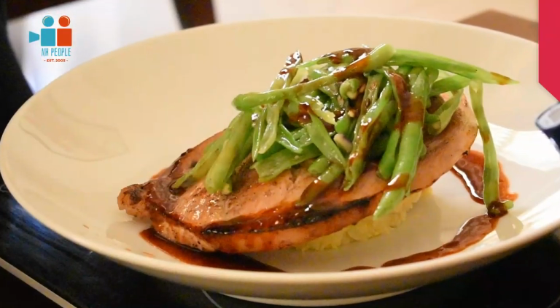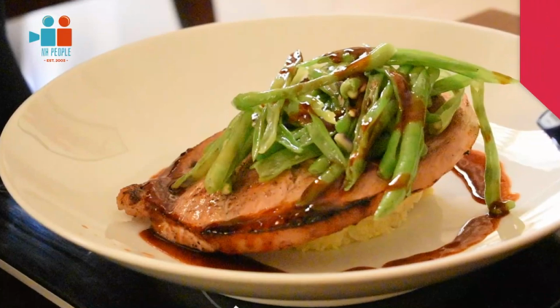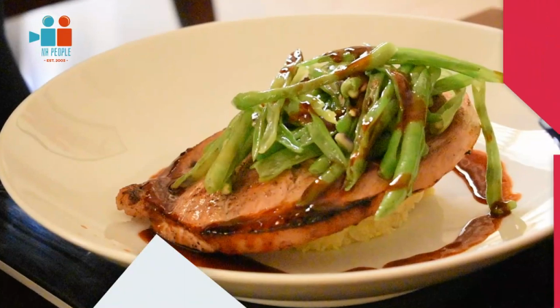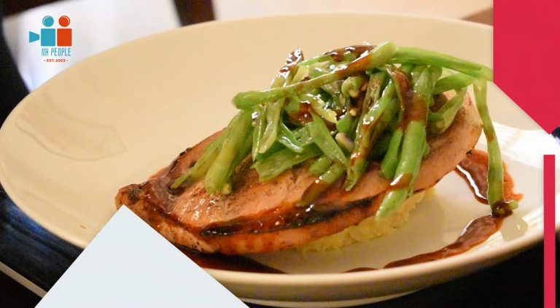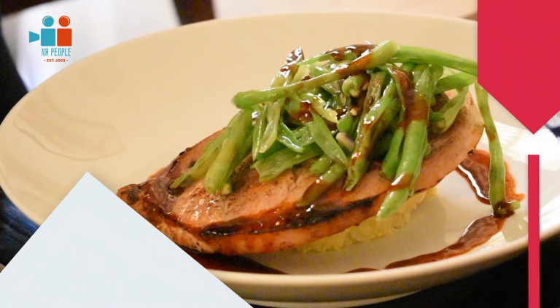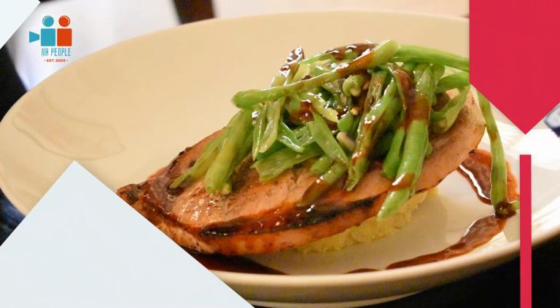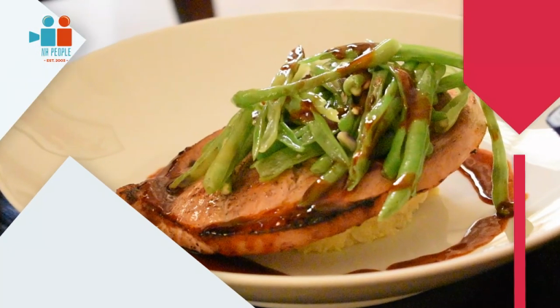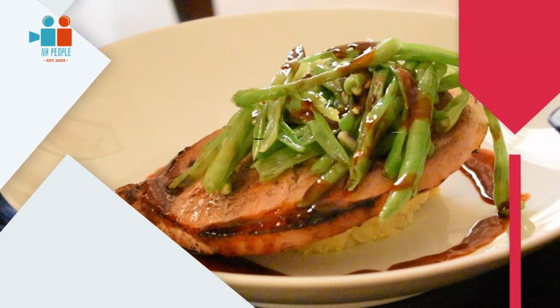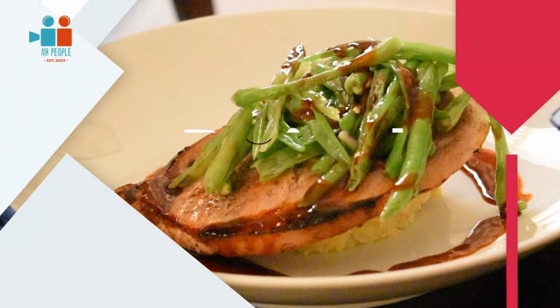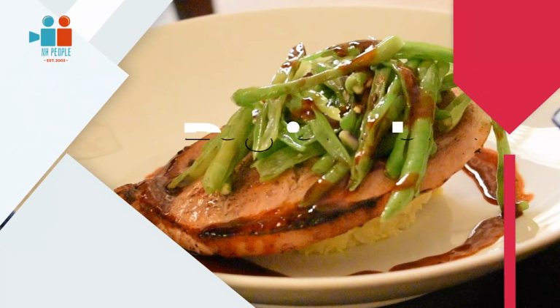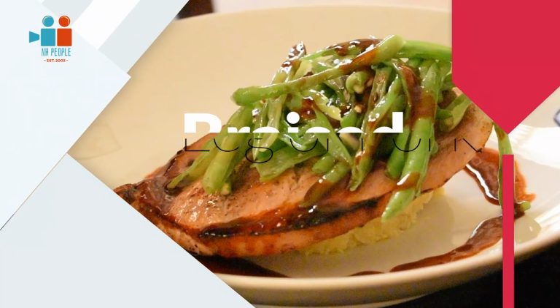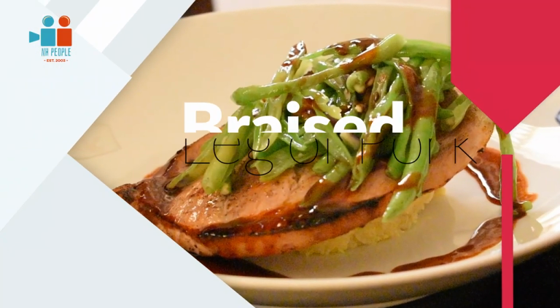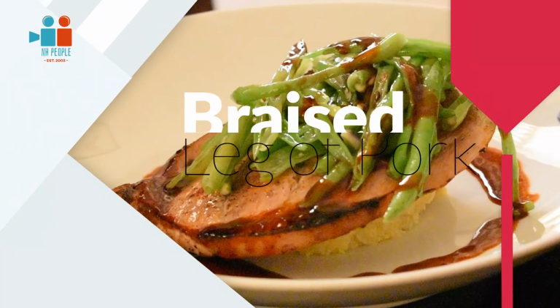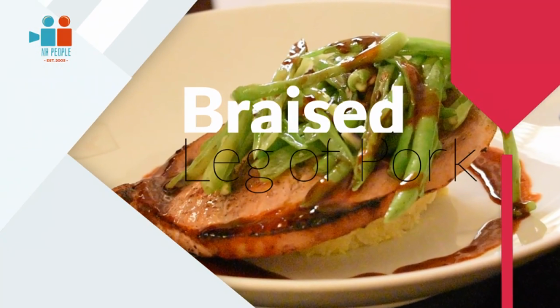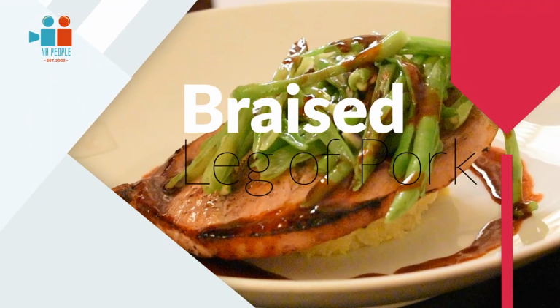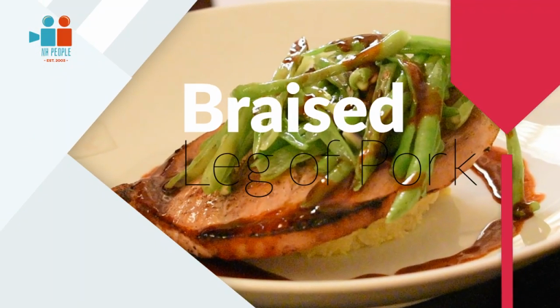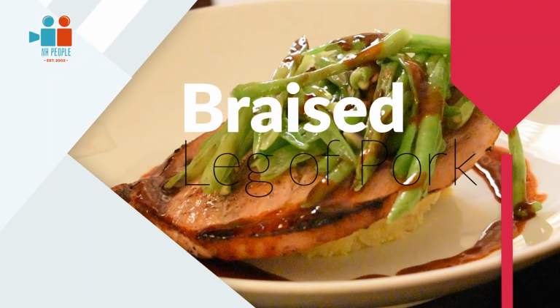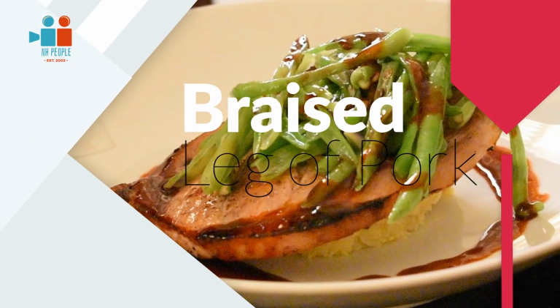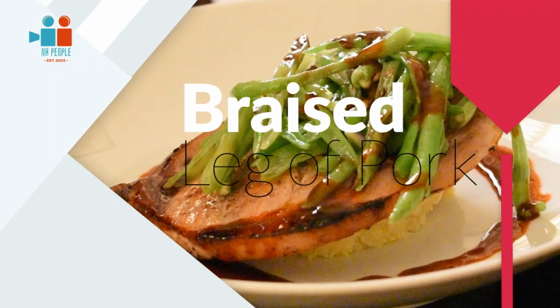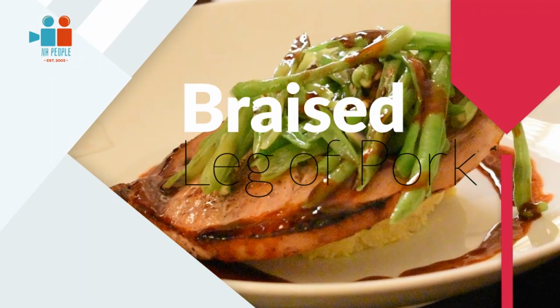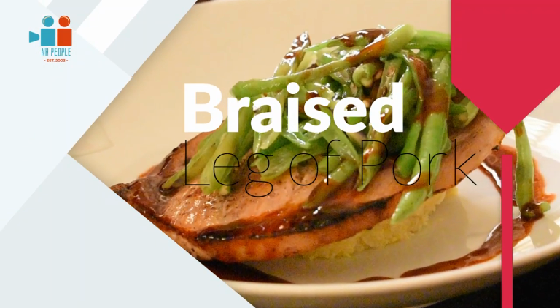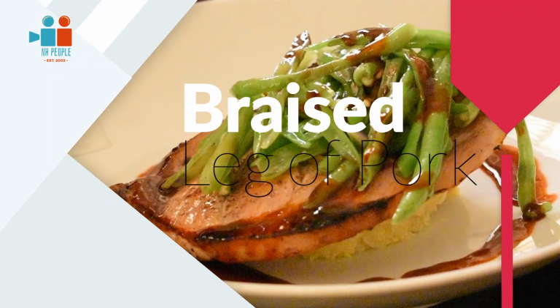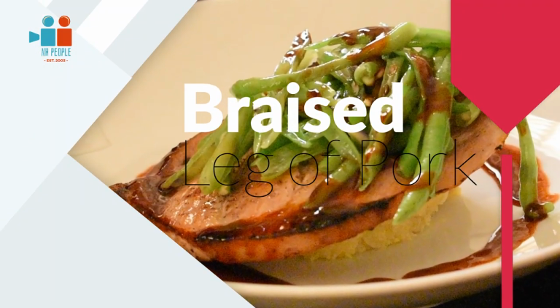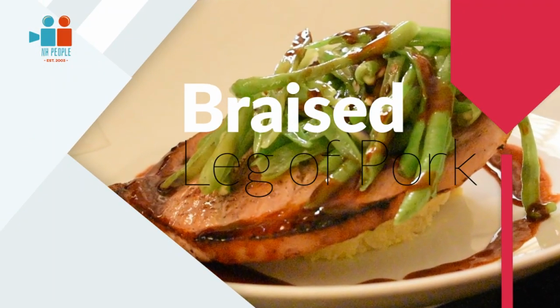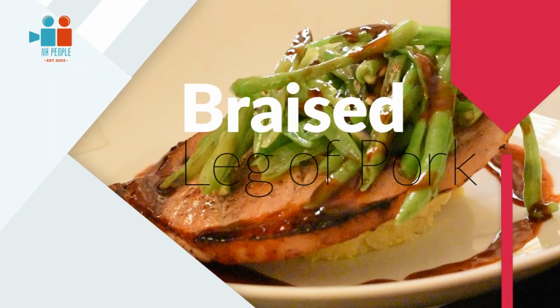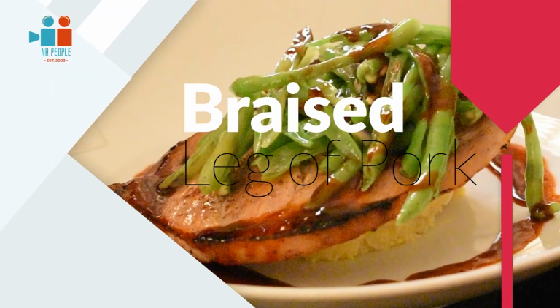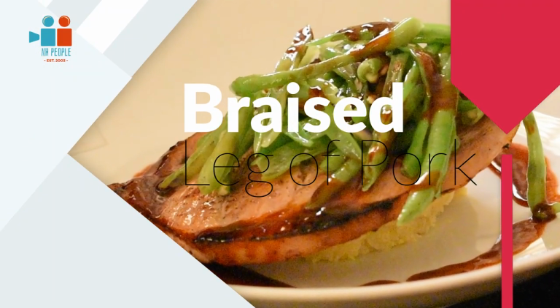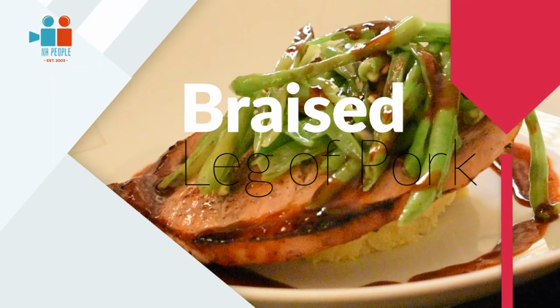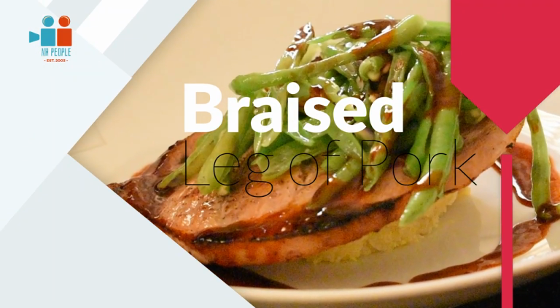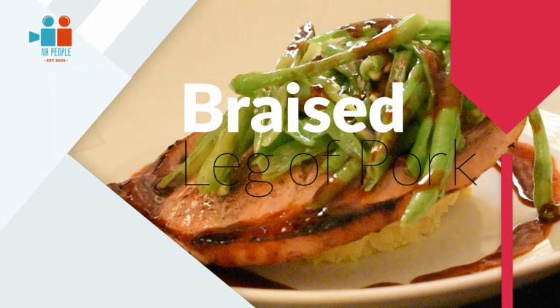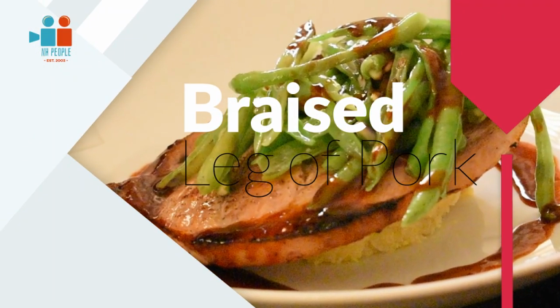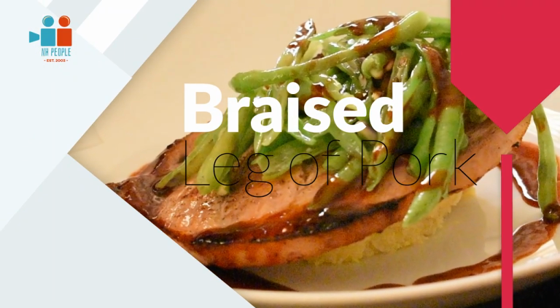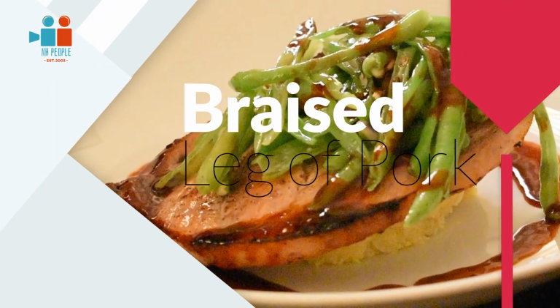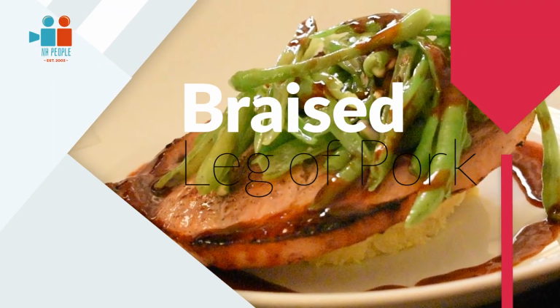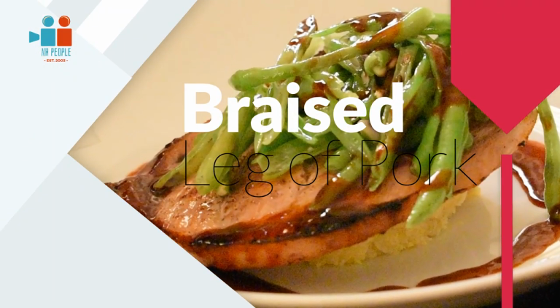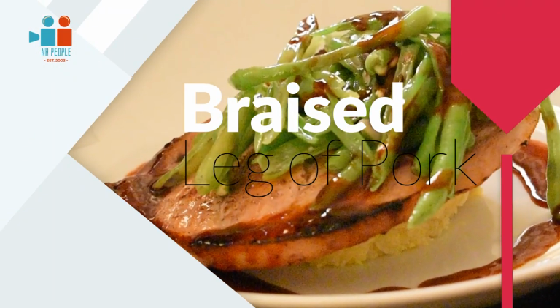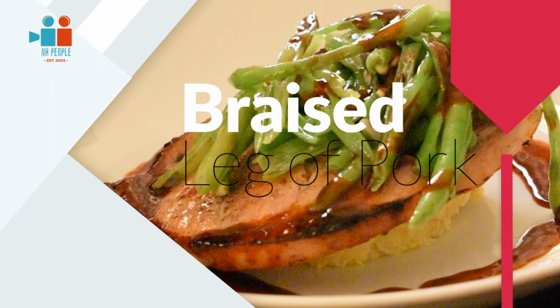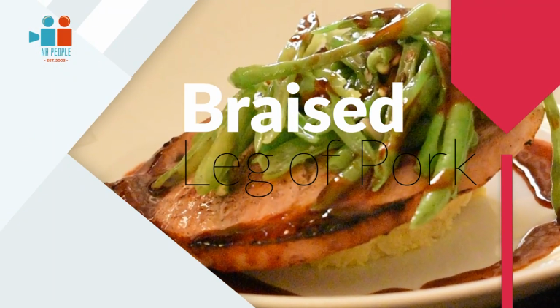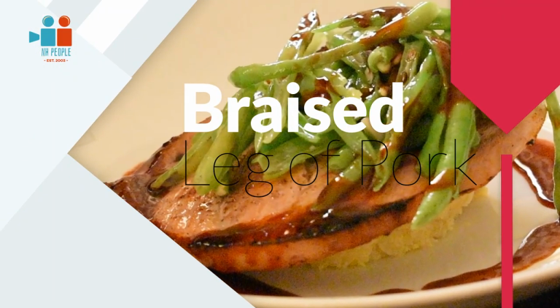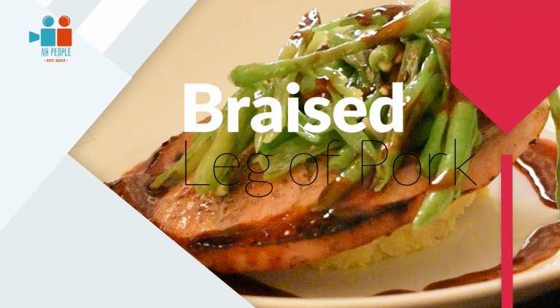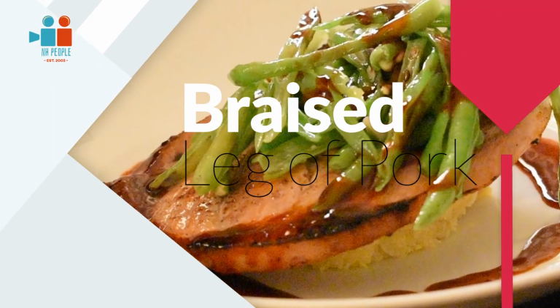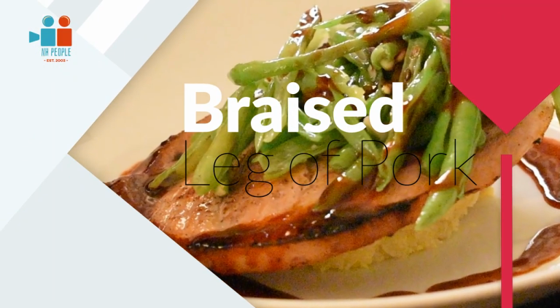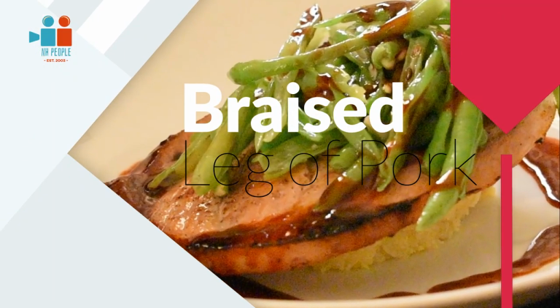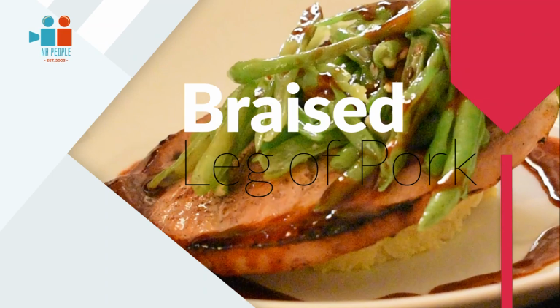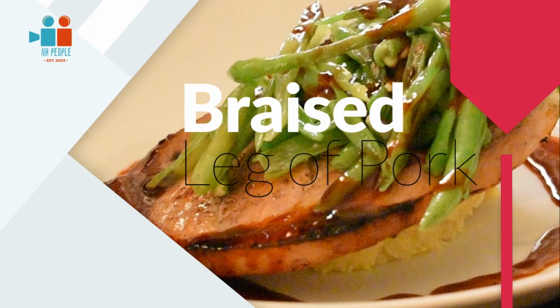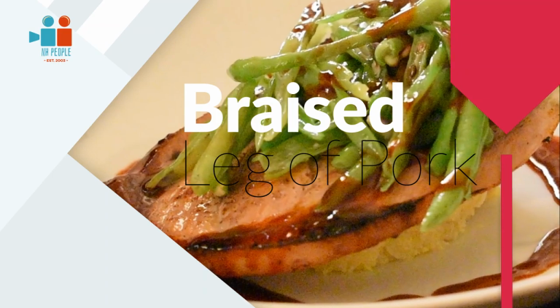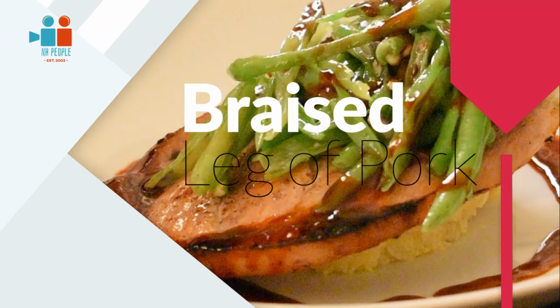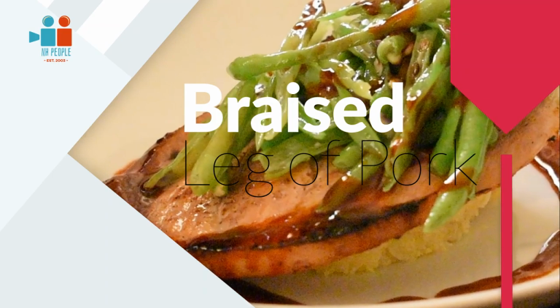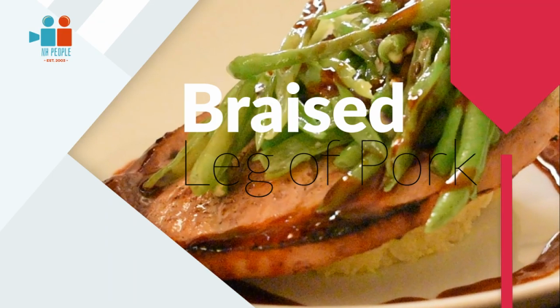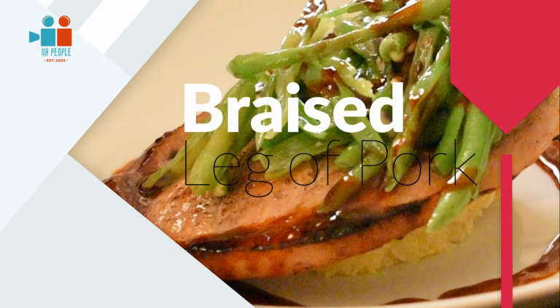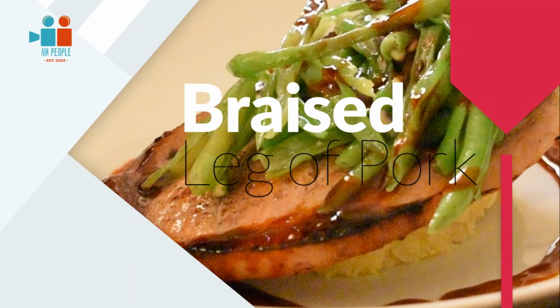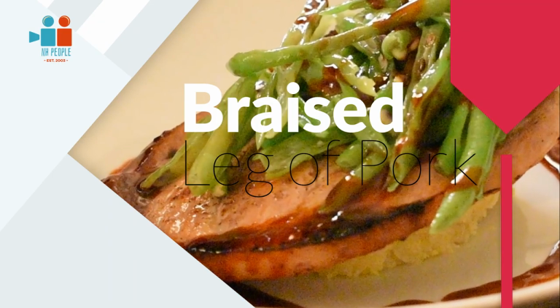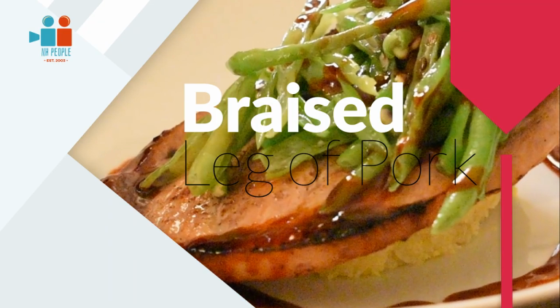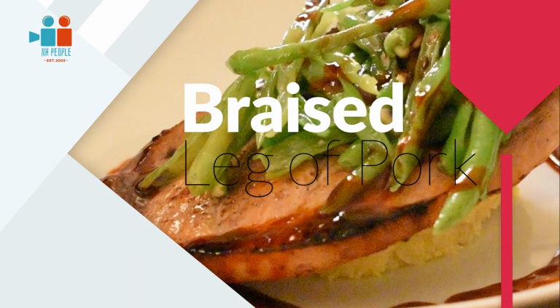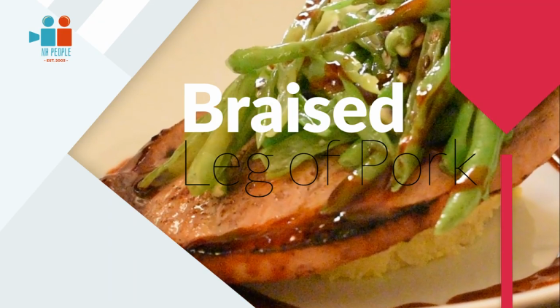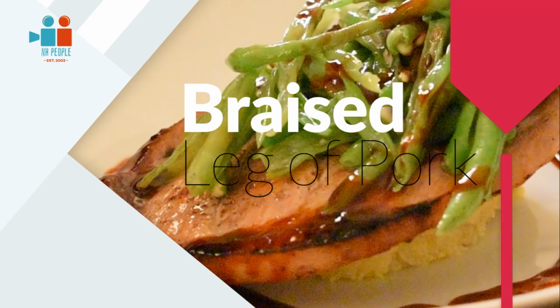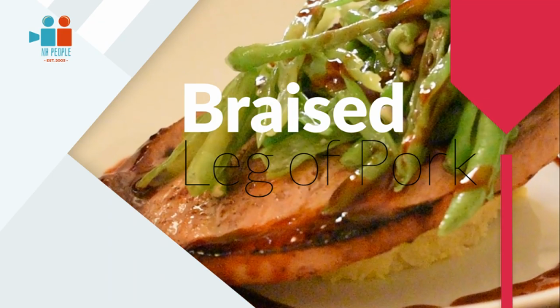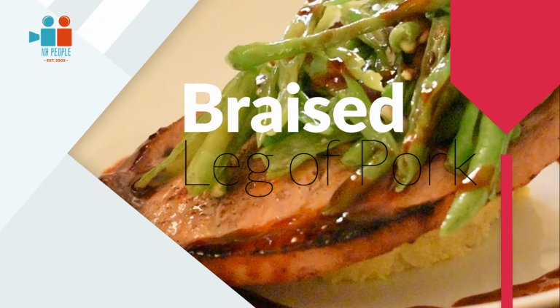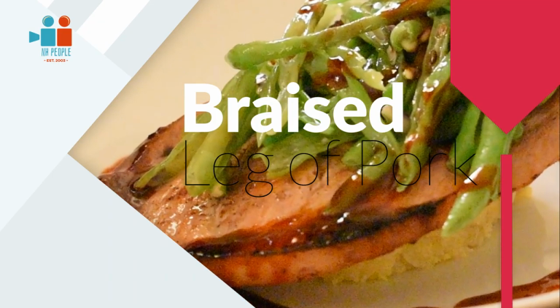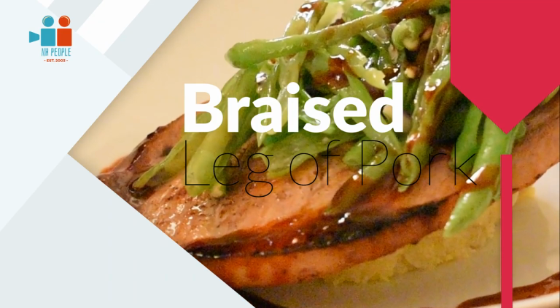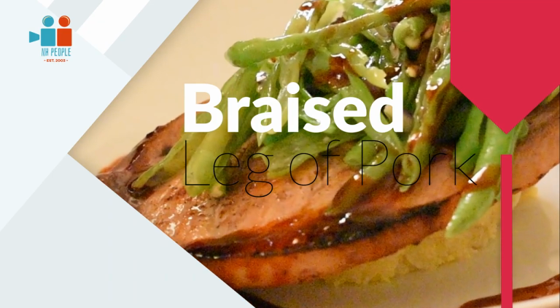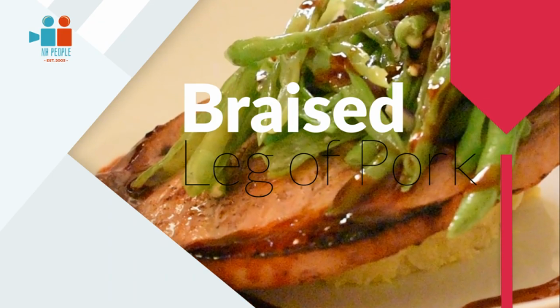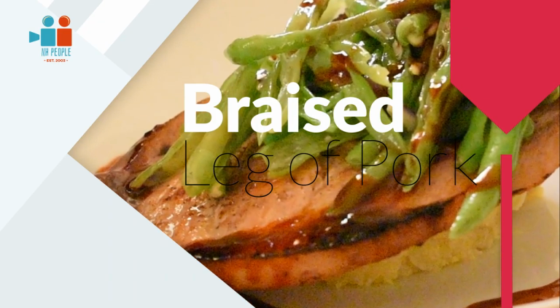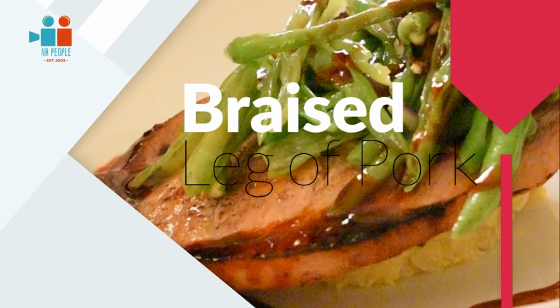And that's how you cook a leg of pork steak. Try this at home — I hope you liked what you've seen. Let me know your thoughts.